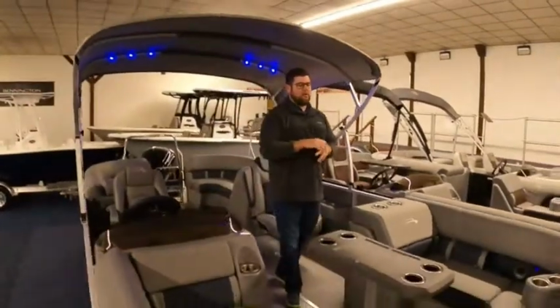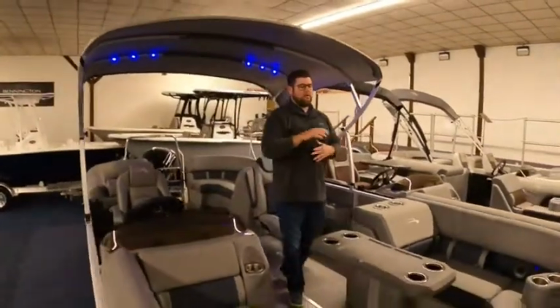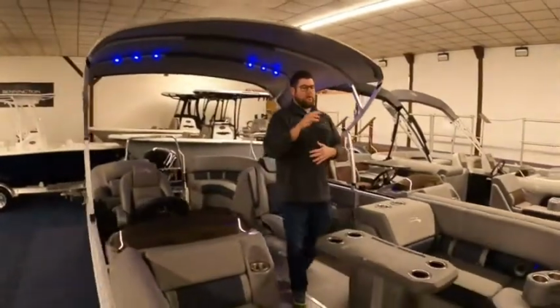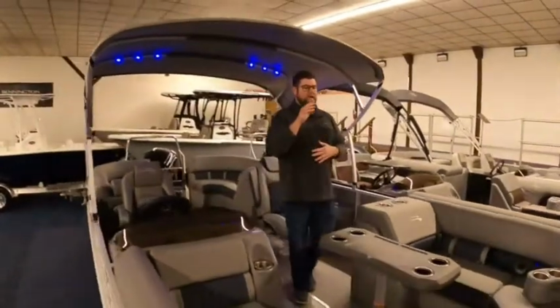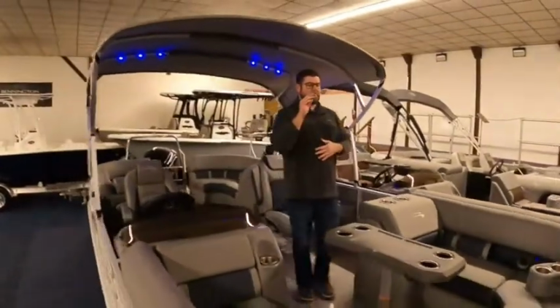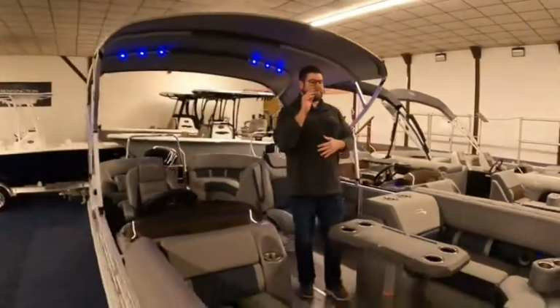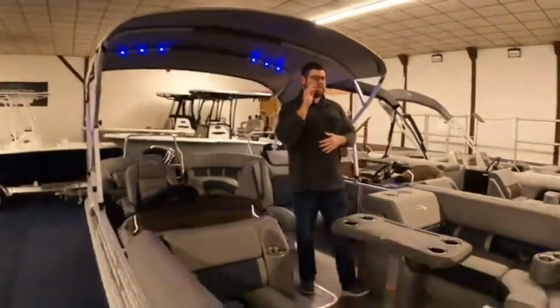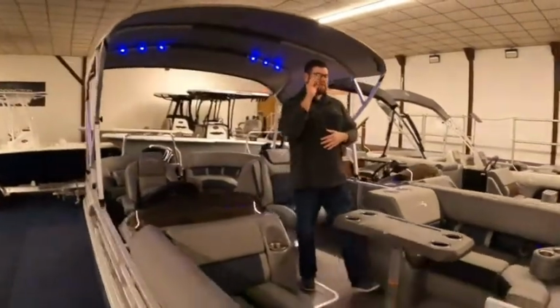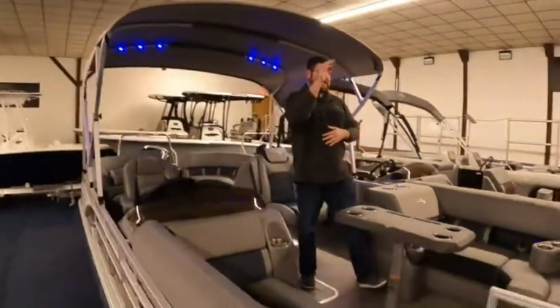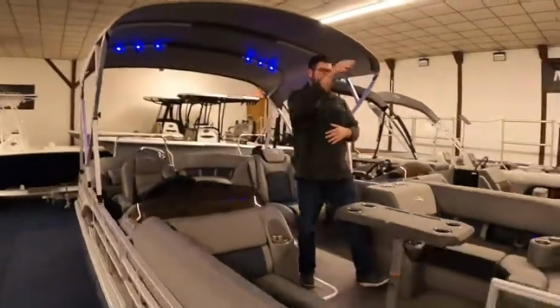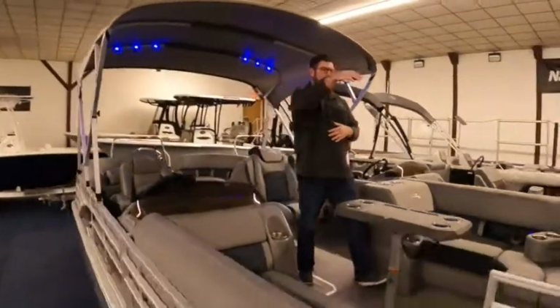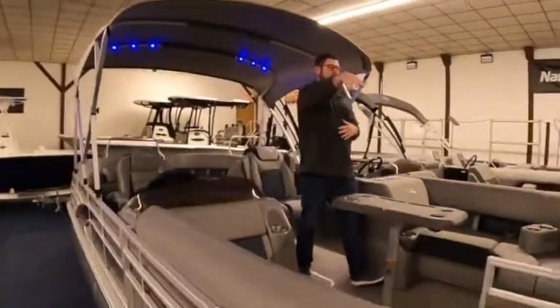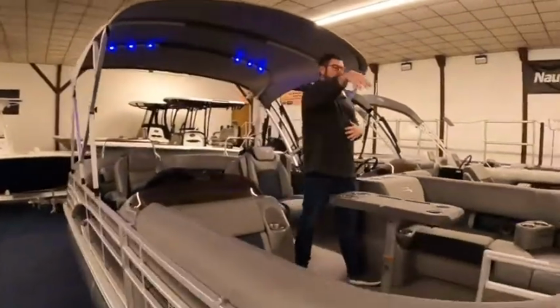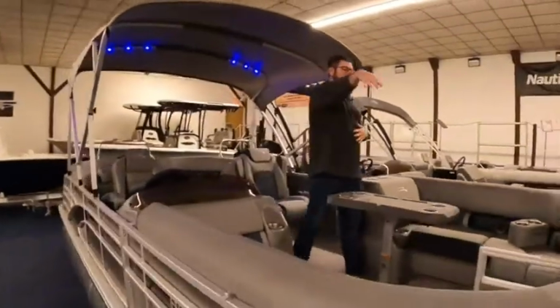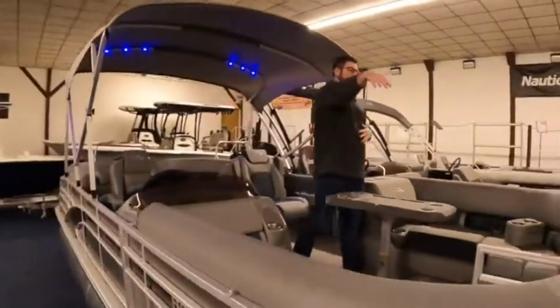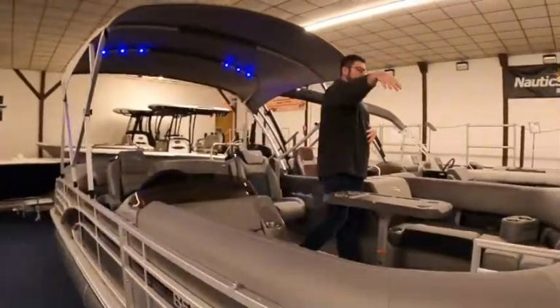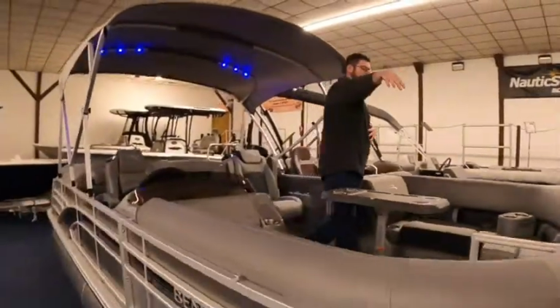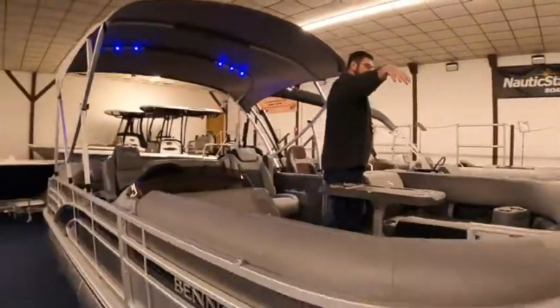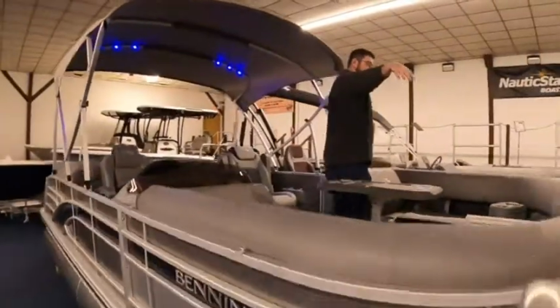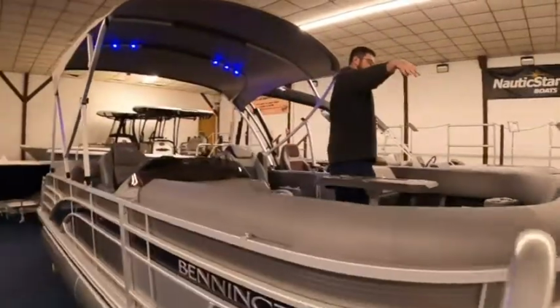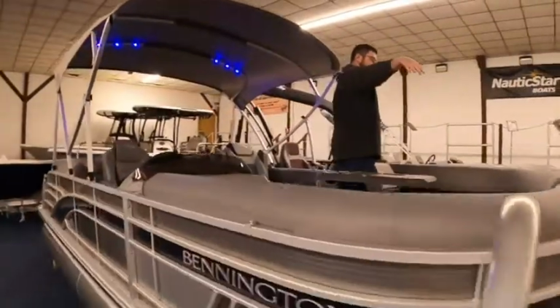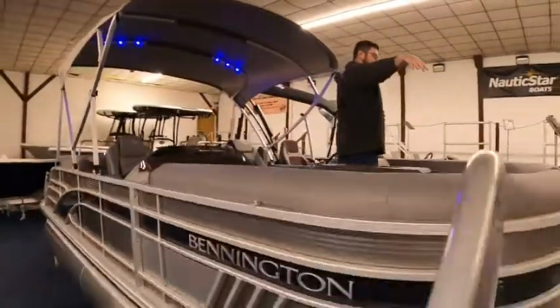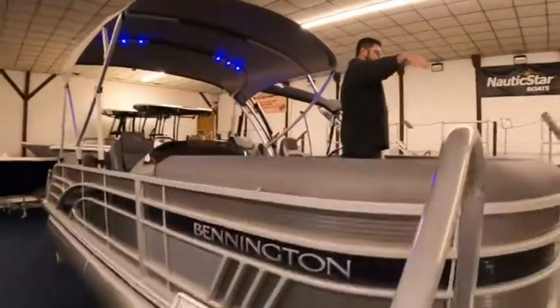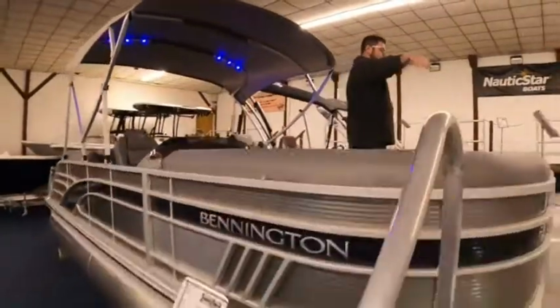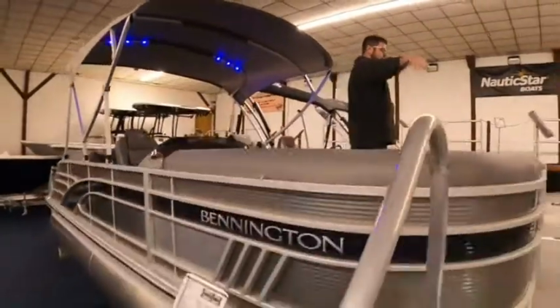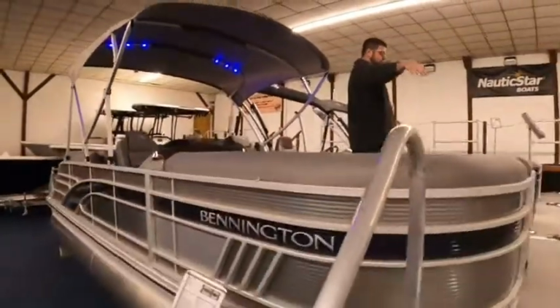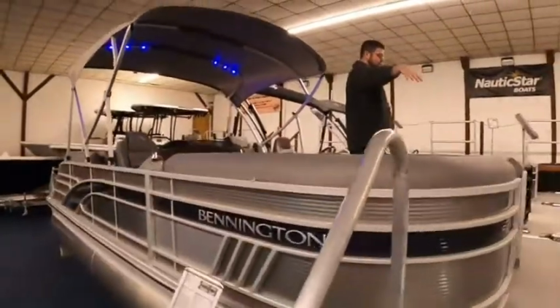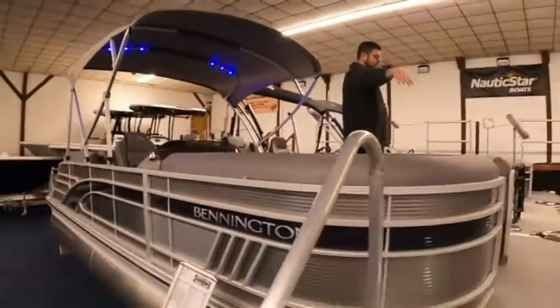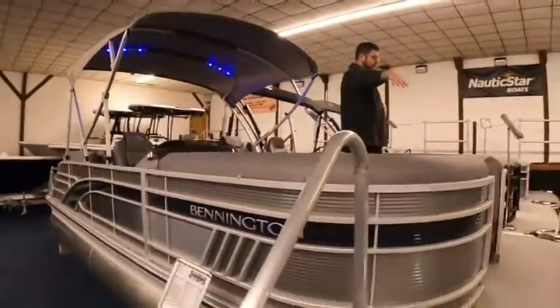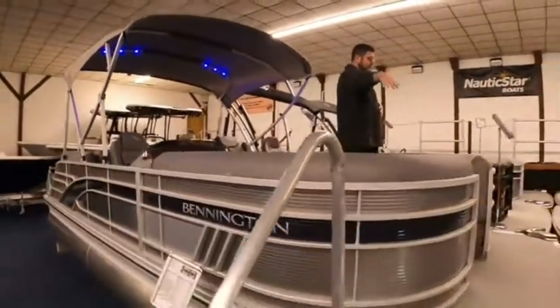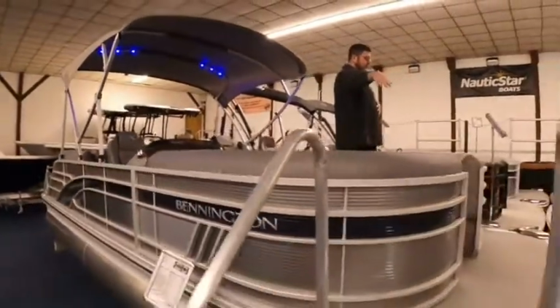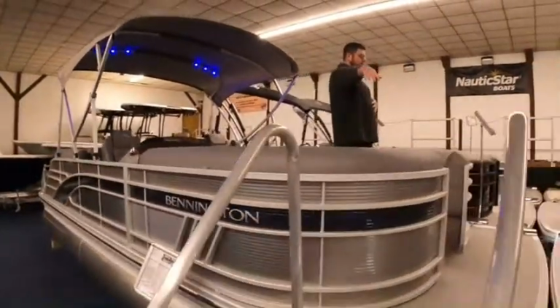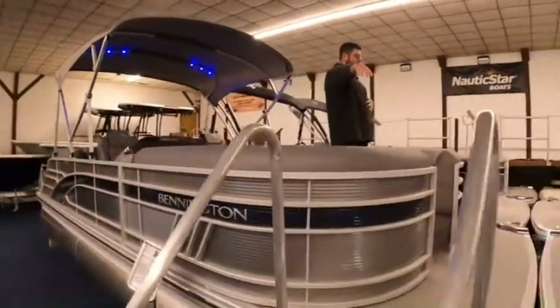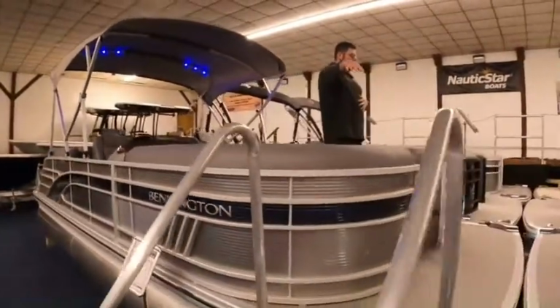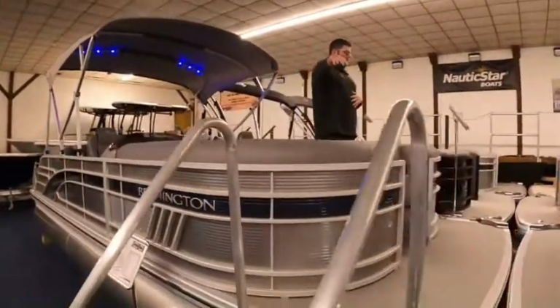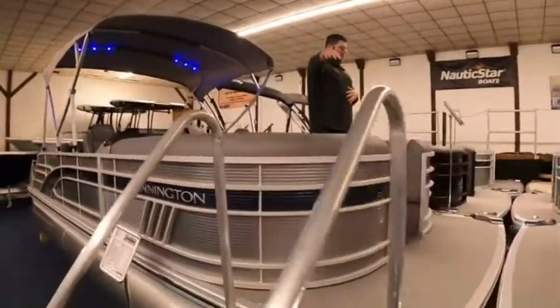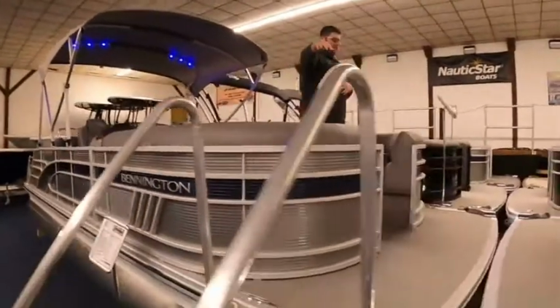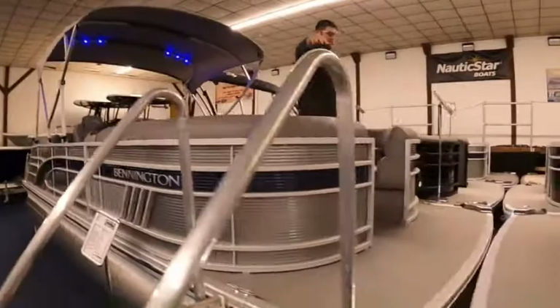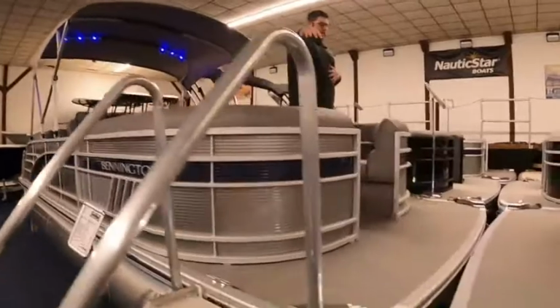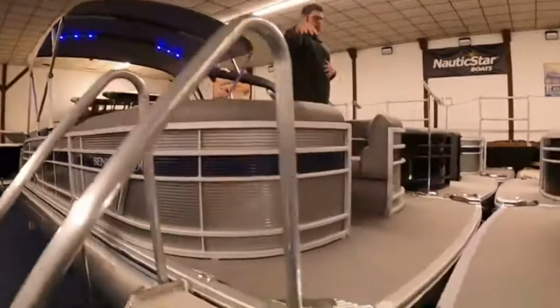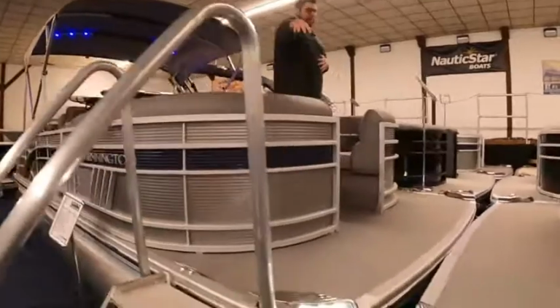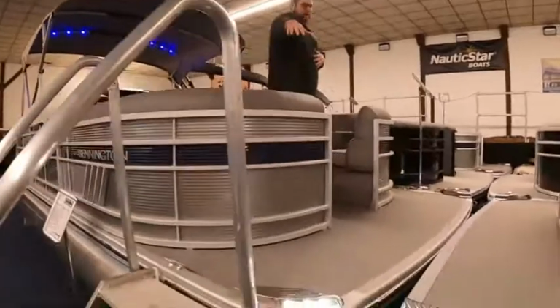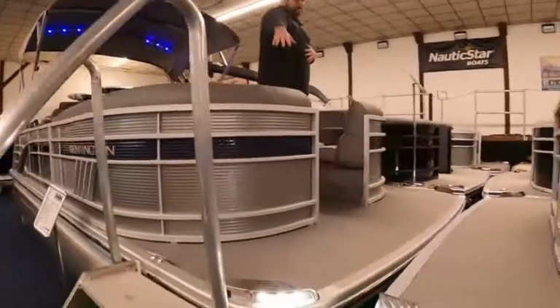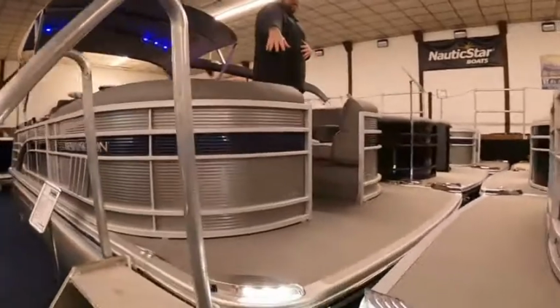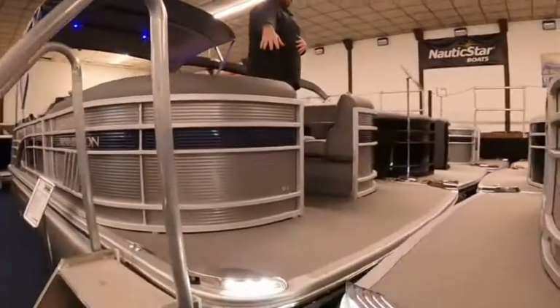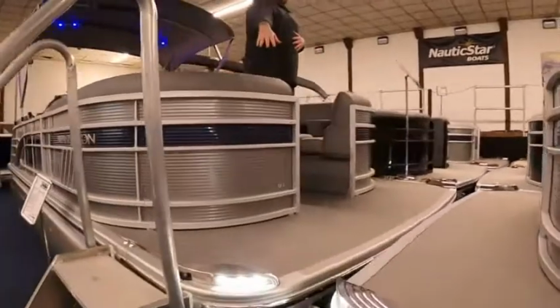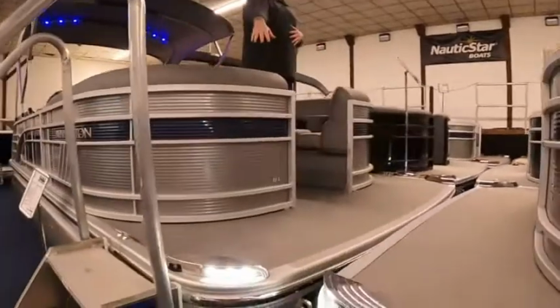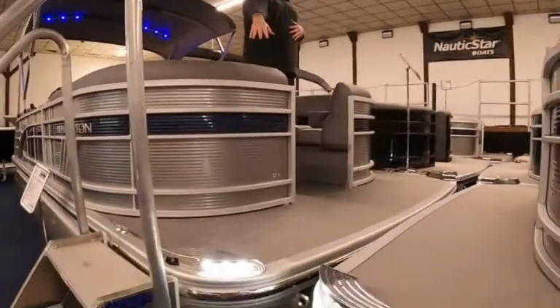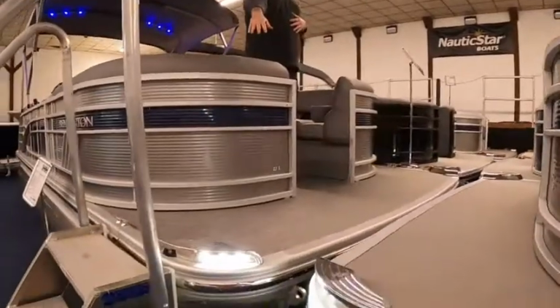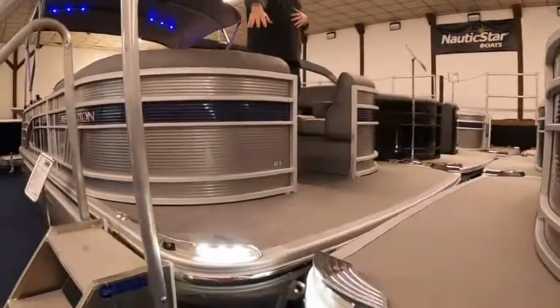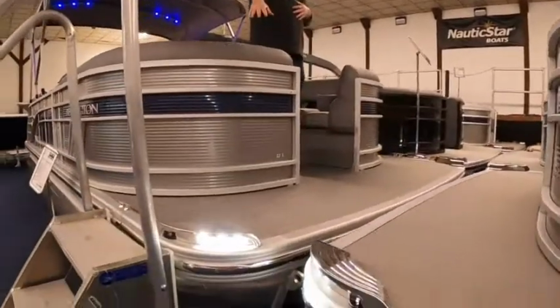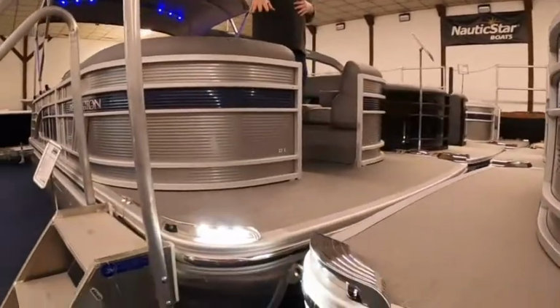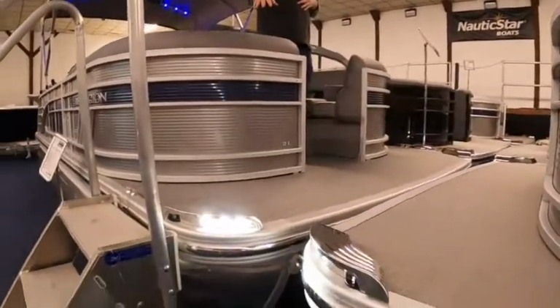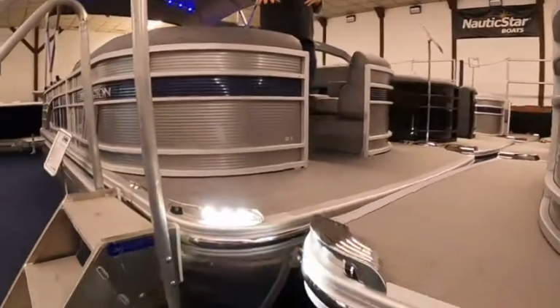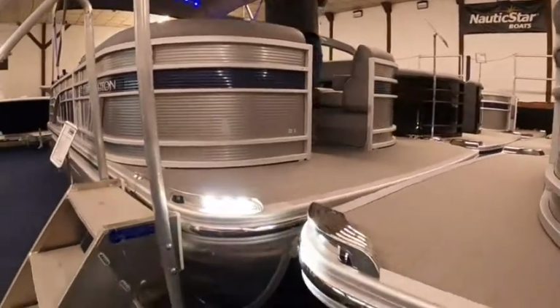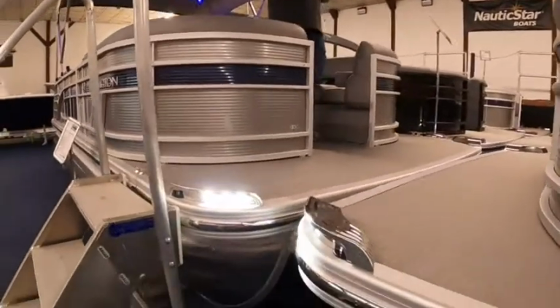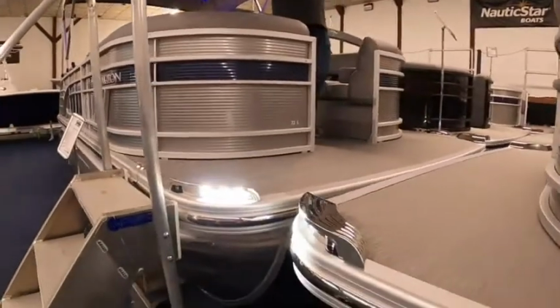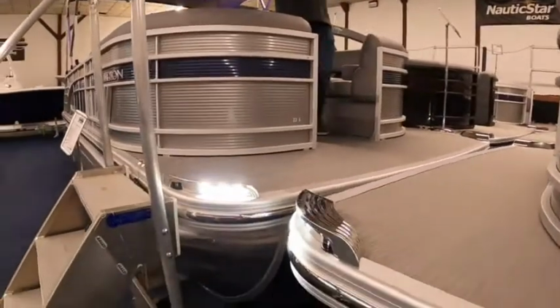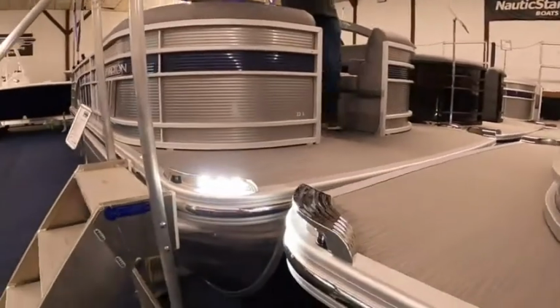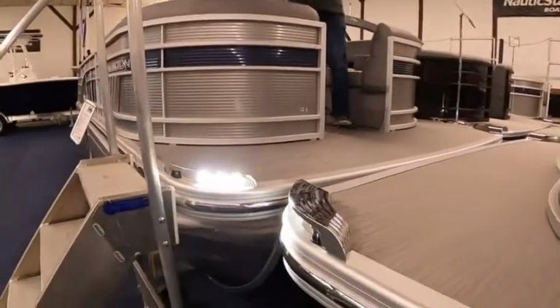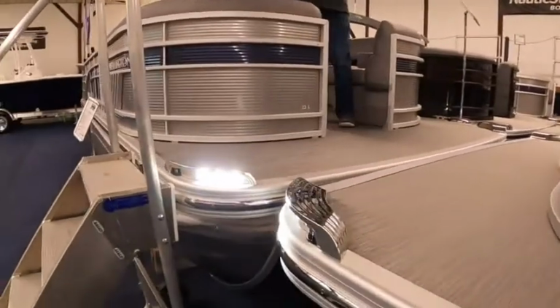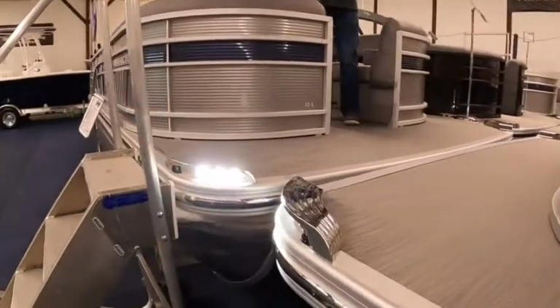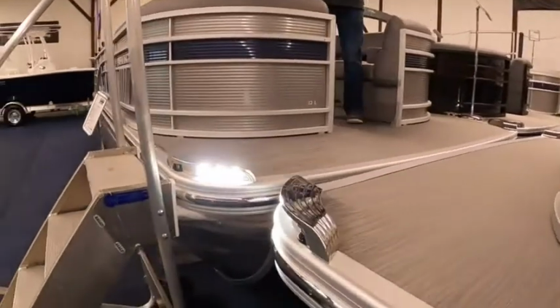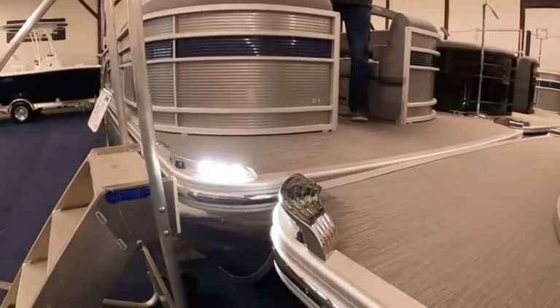We have some stainless steel docking lights down here. It also has LED nav lights in there as well.